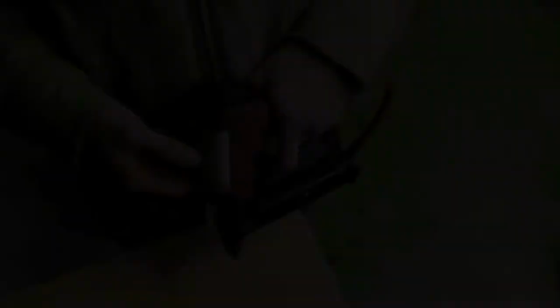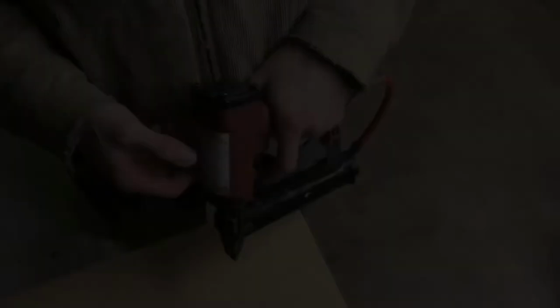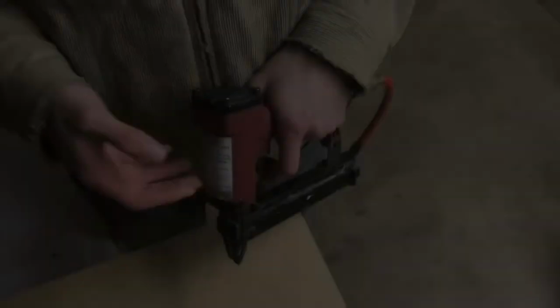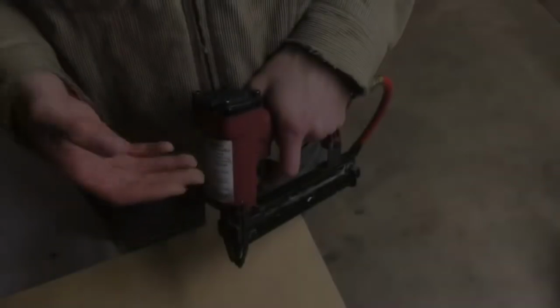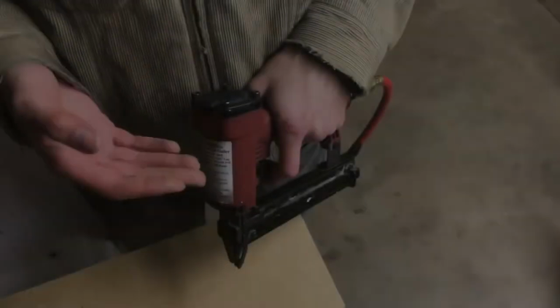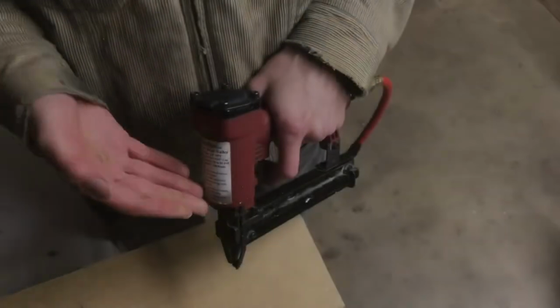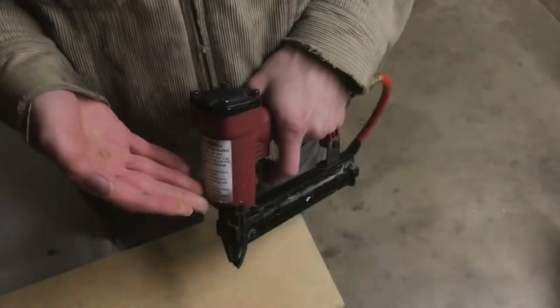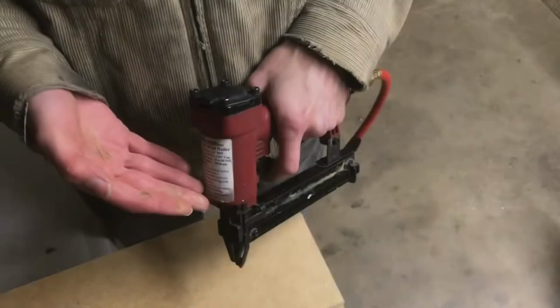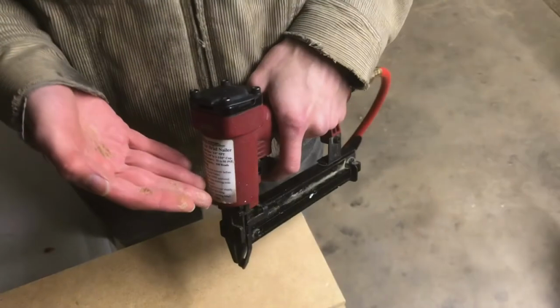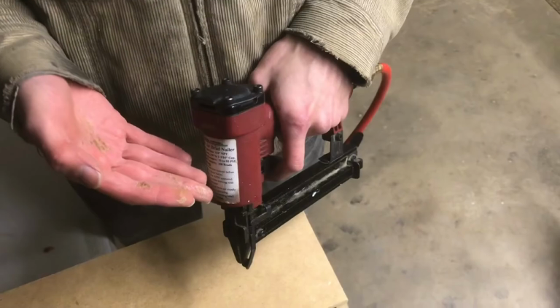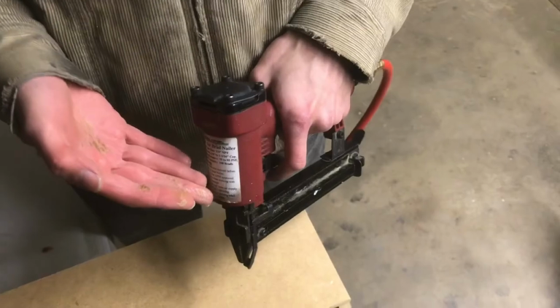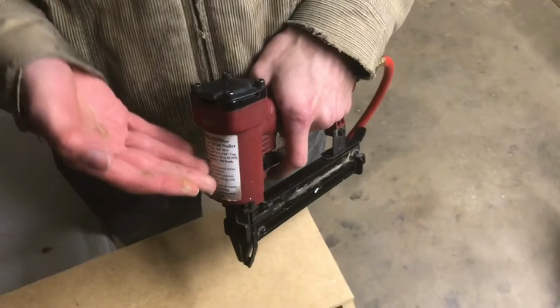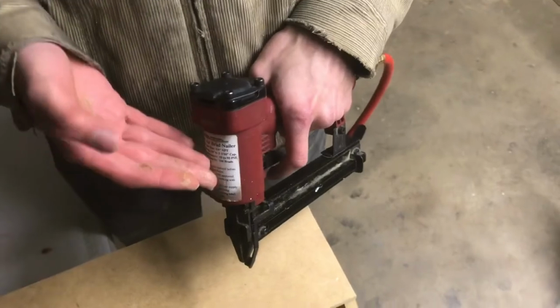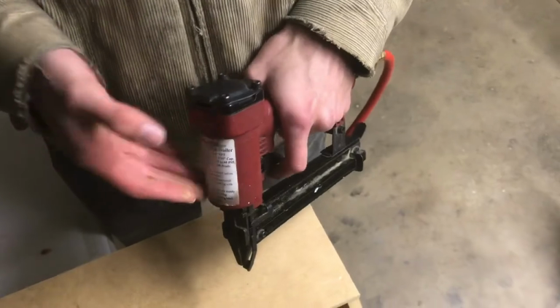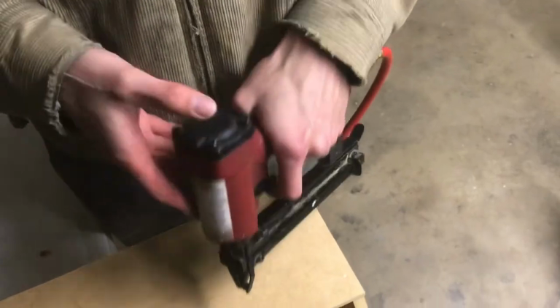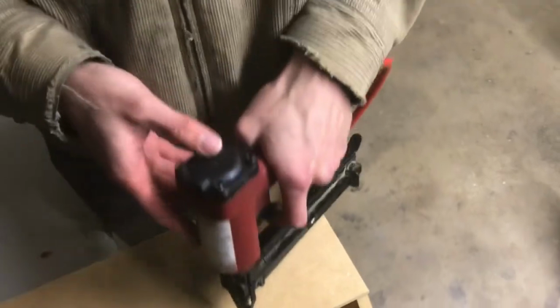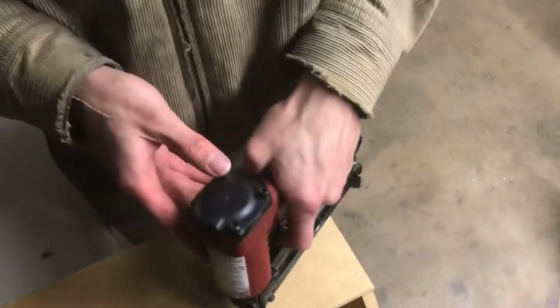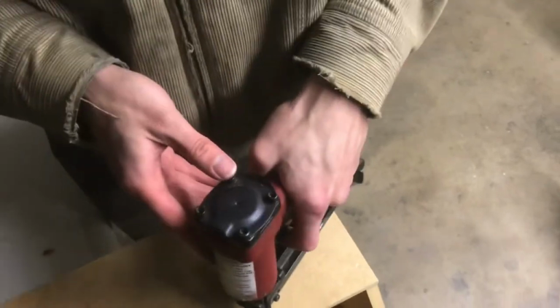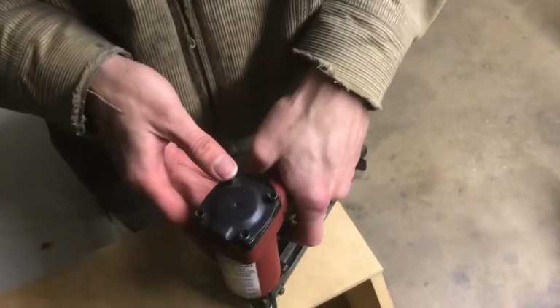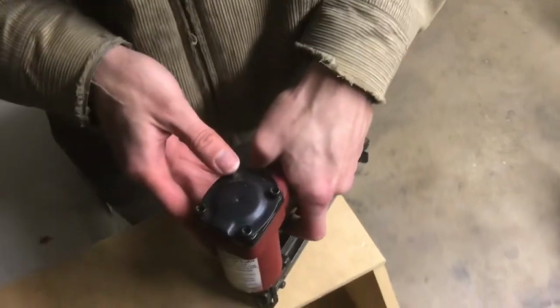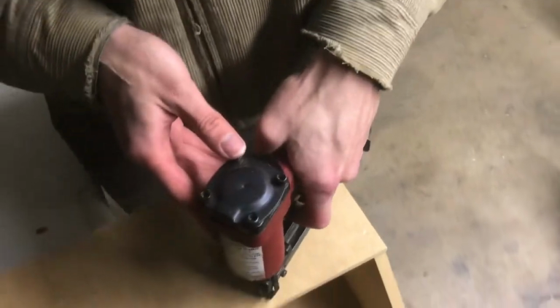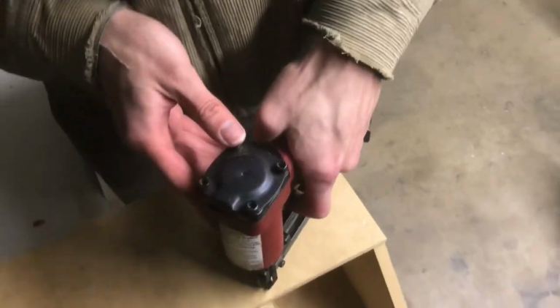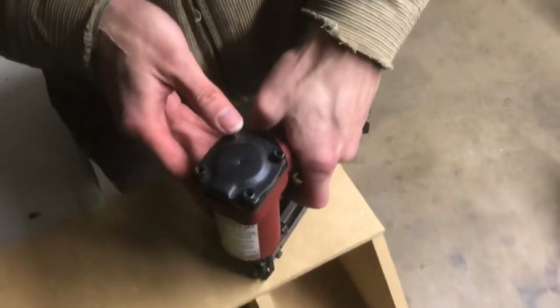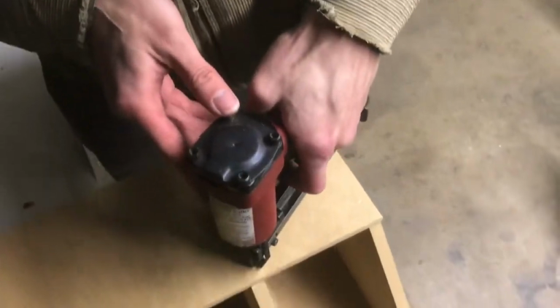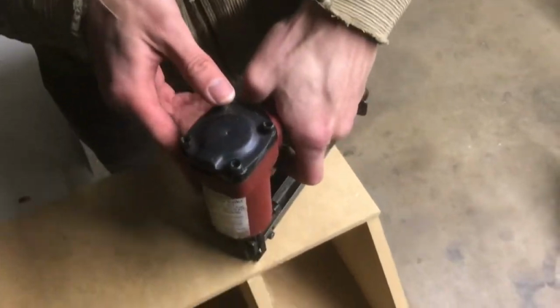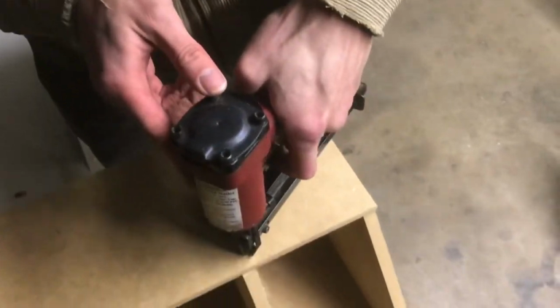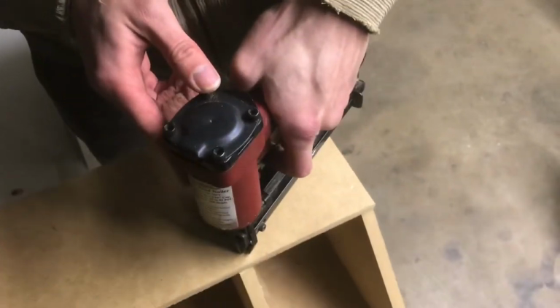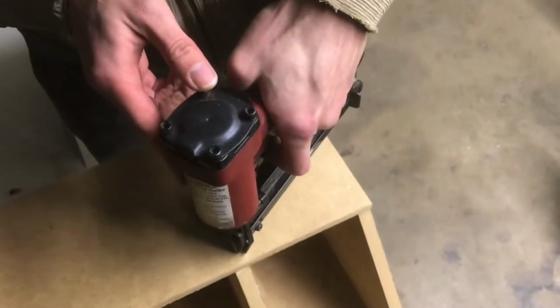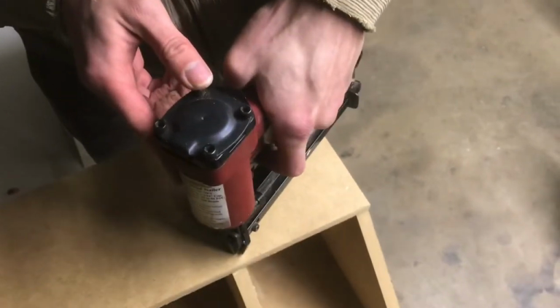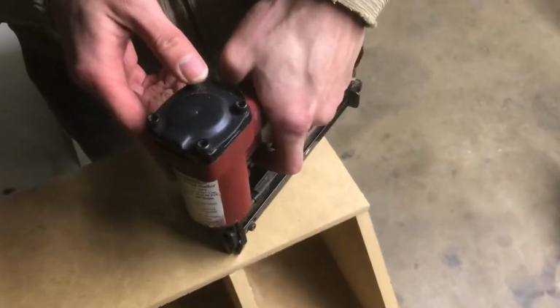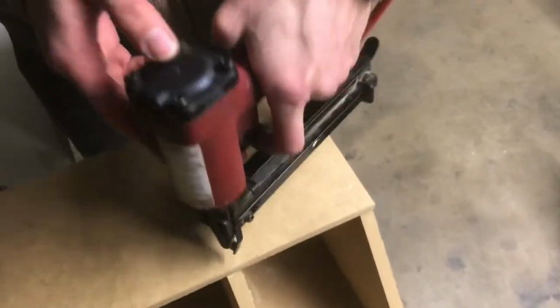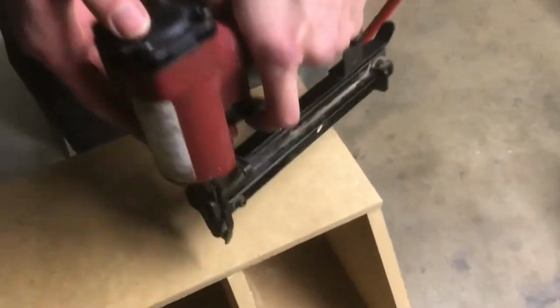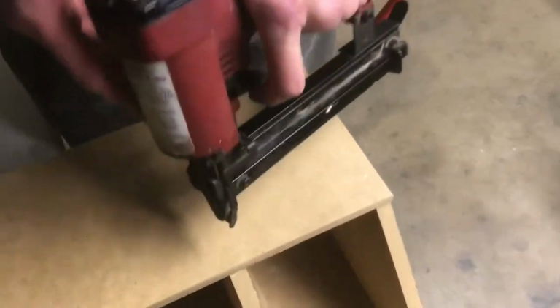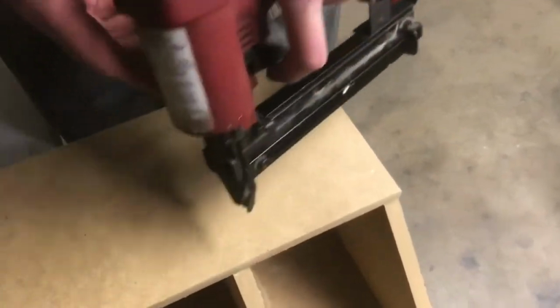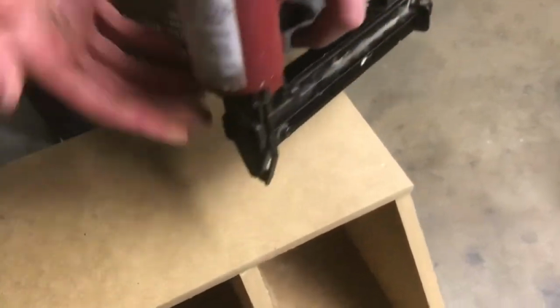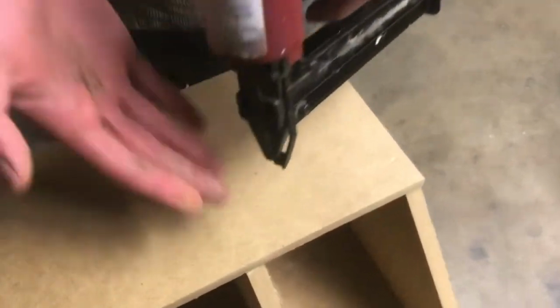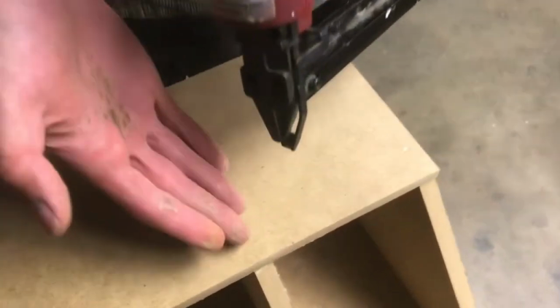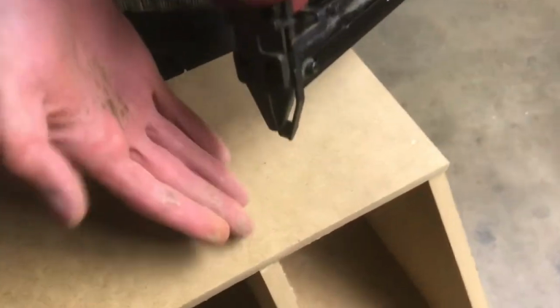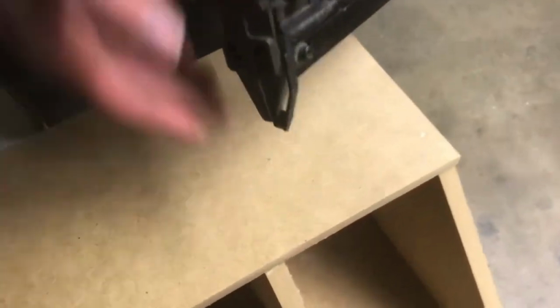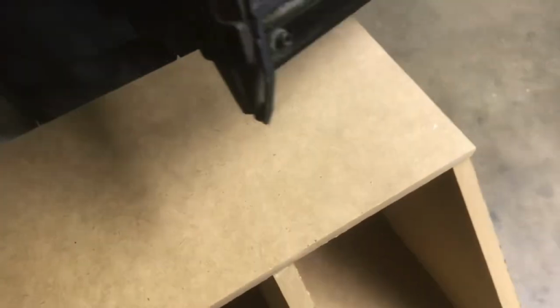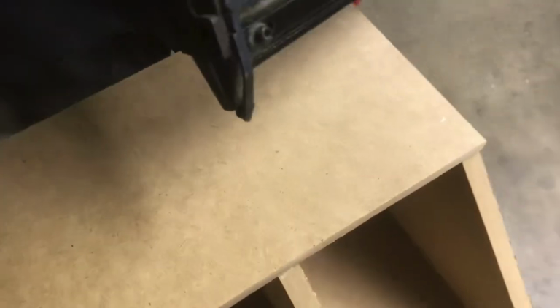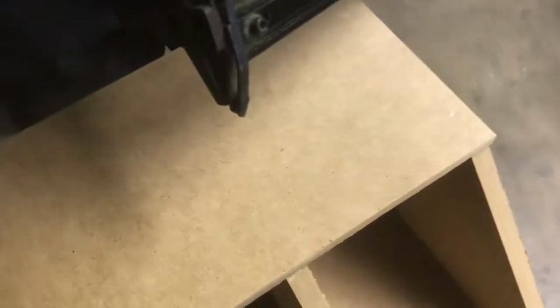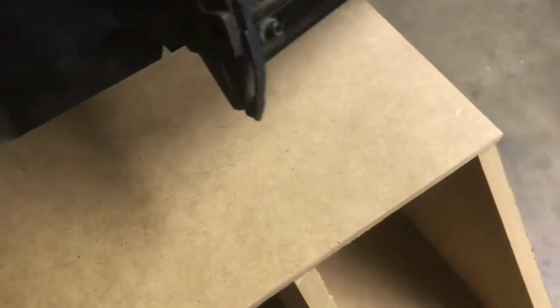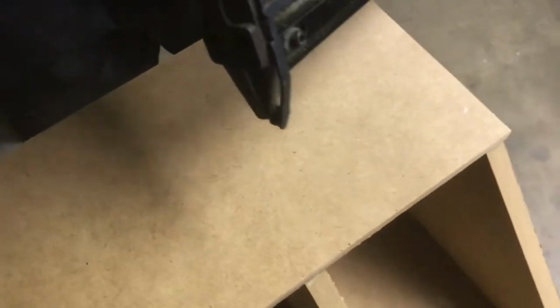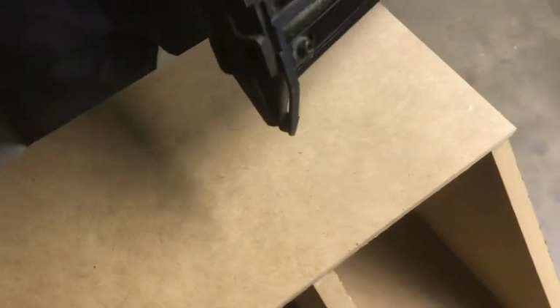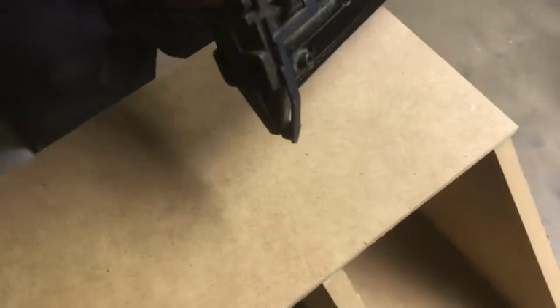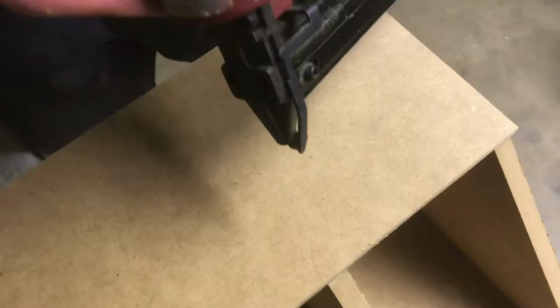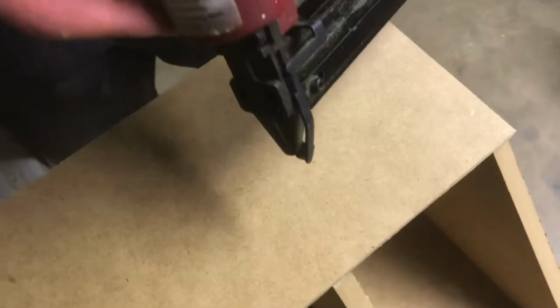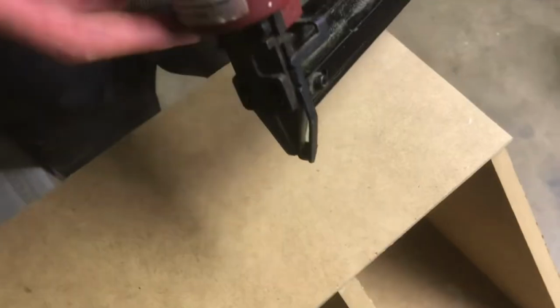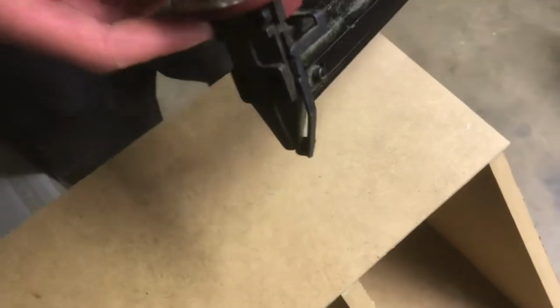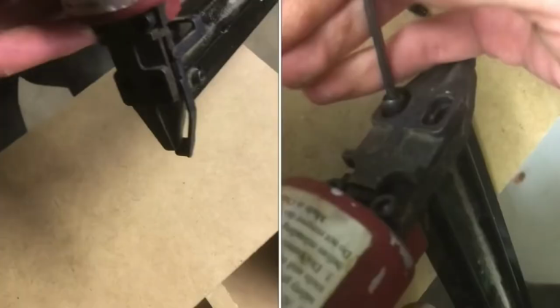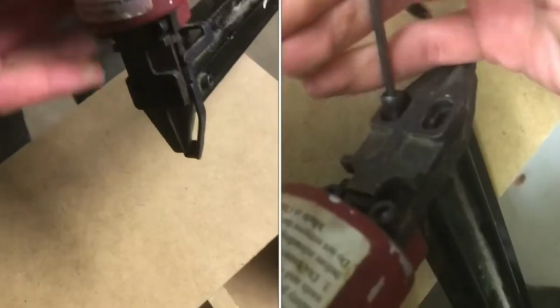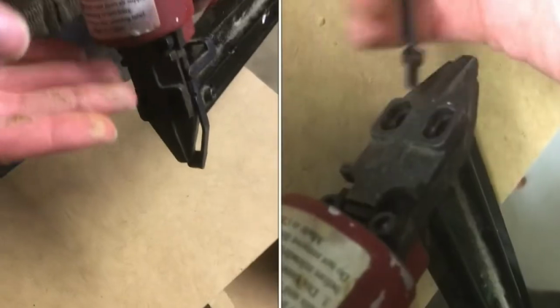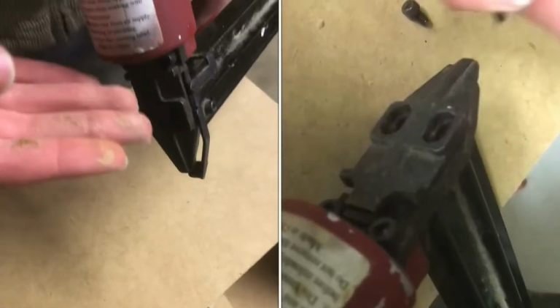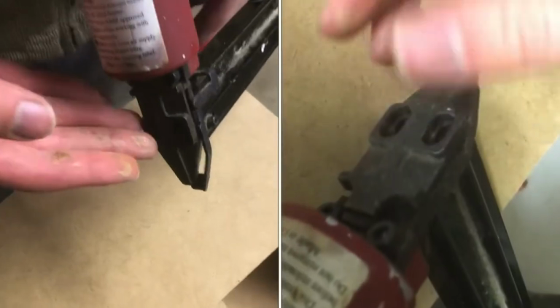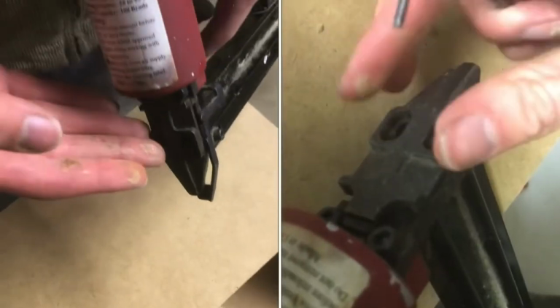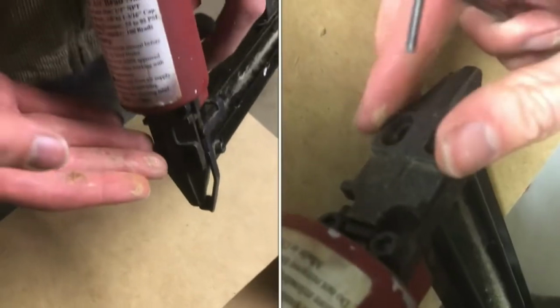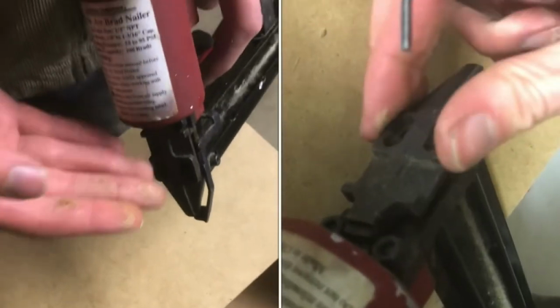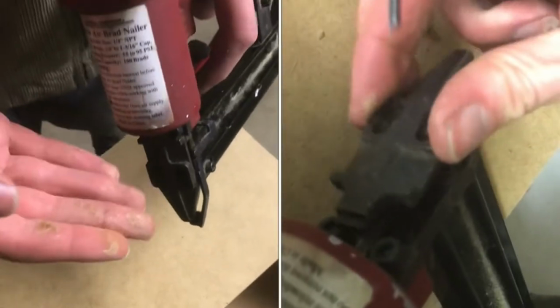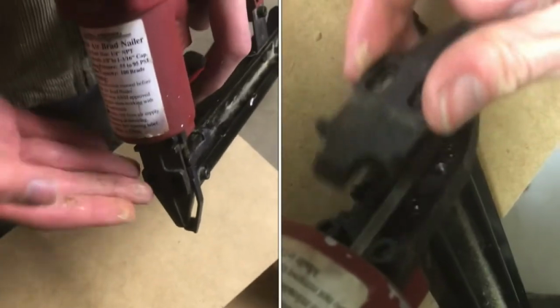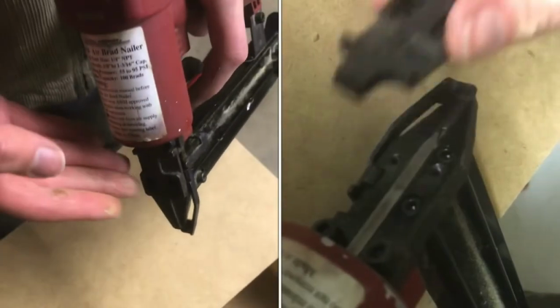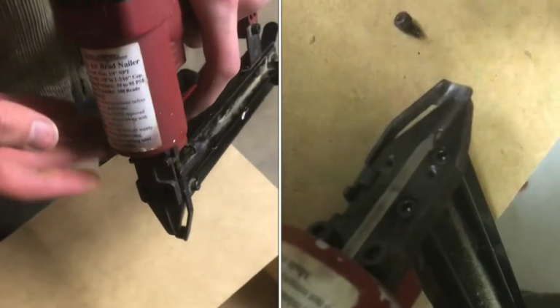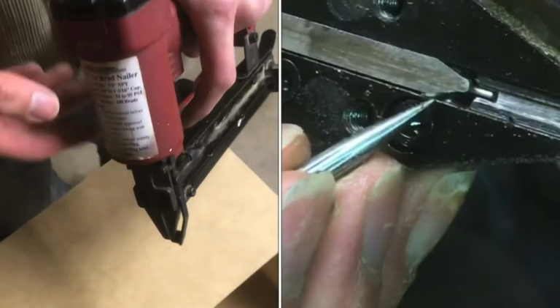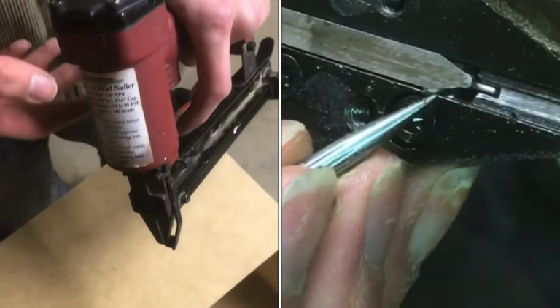This air nailer is jammed. See, no nails. I'll show you how to find the problem and fix it.